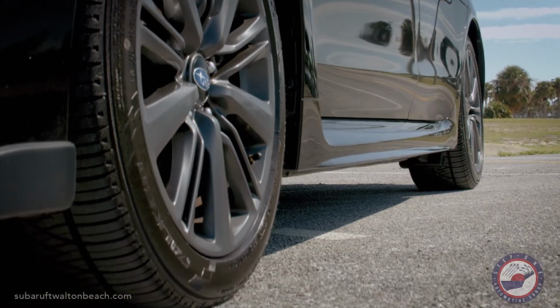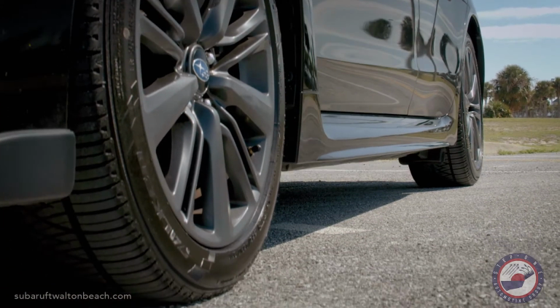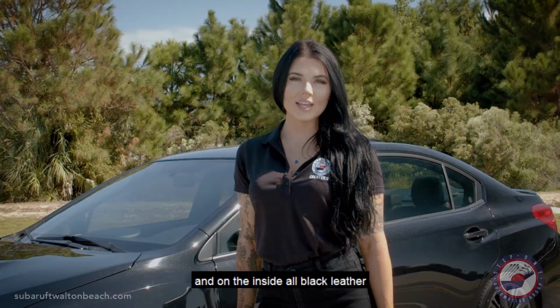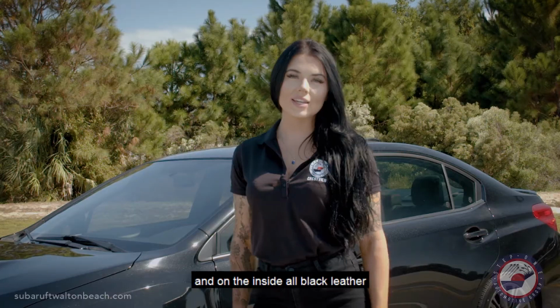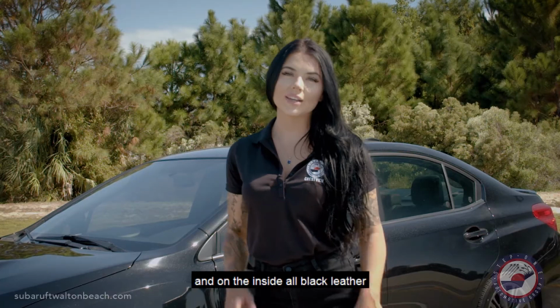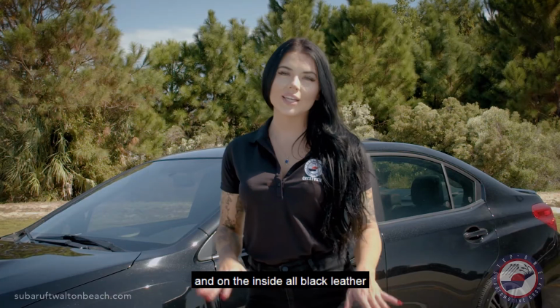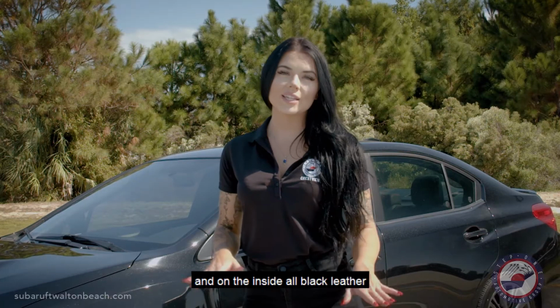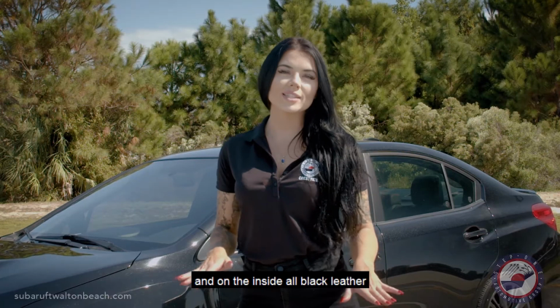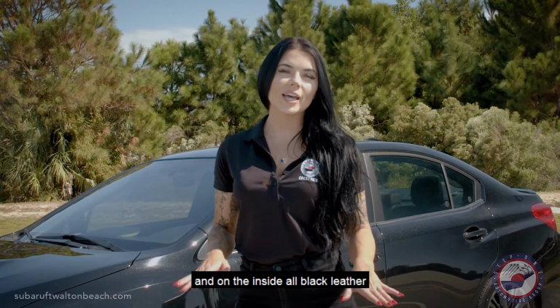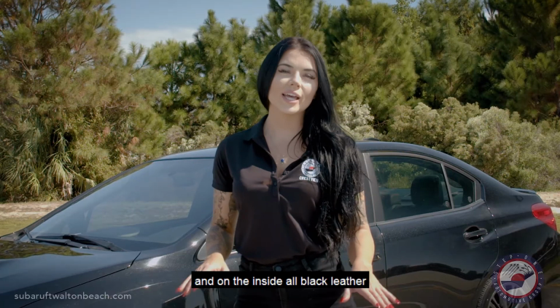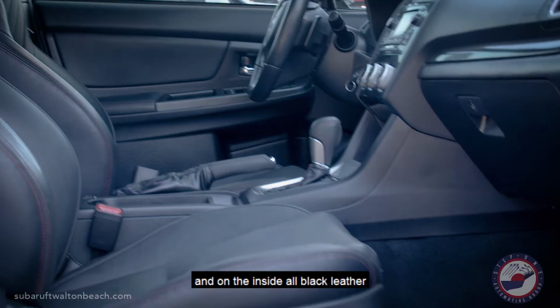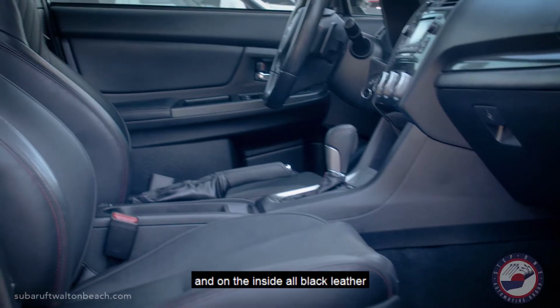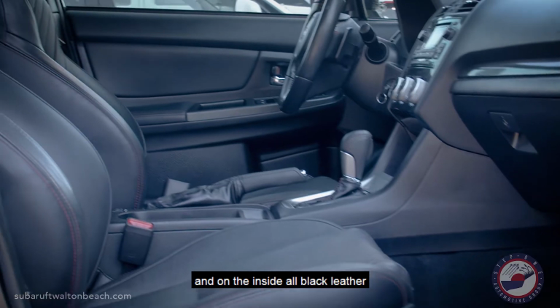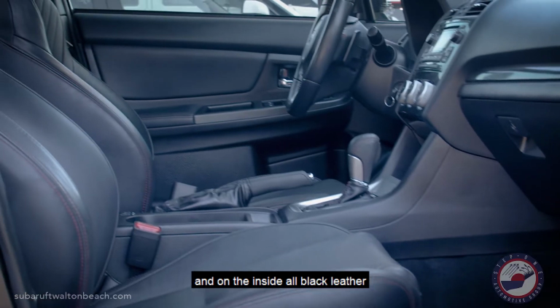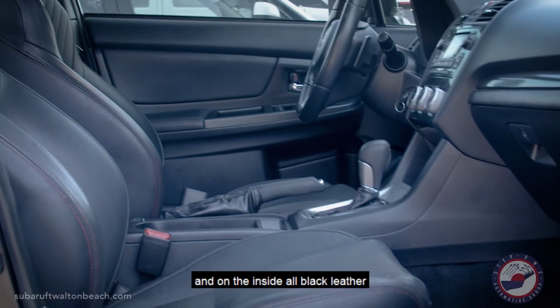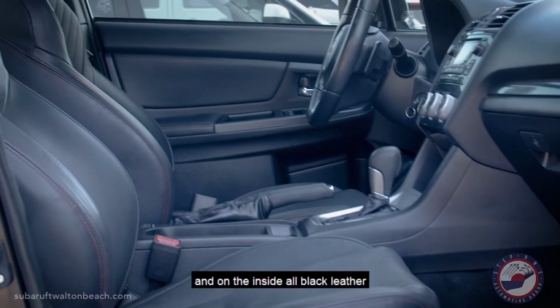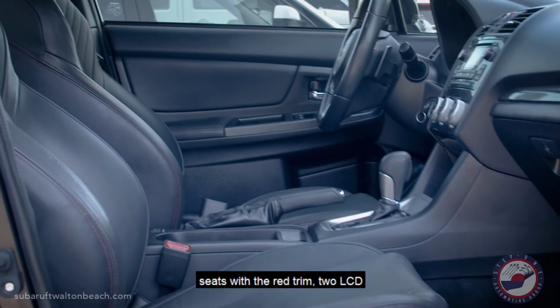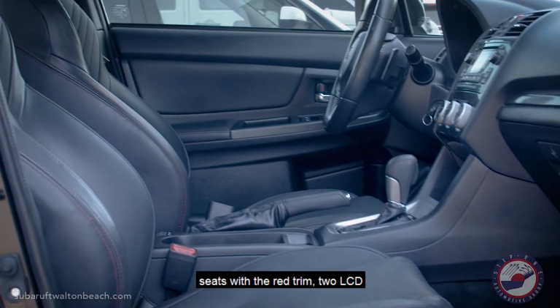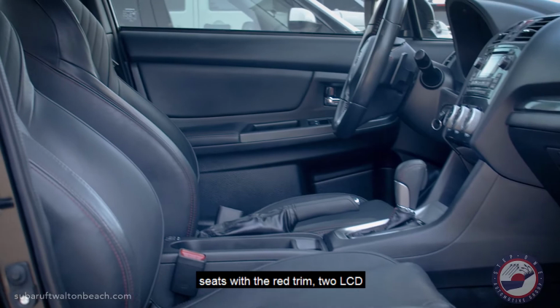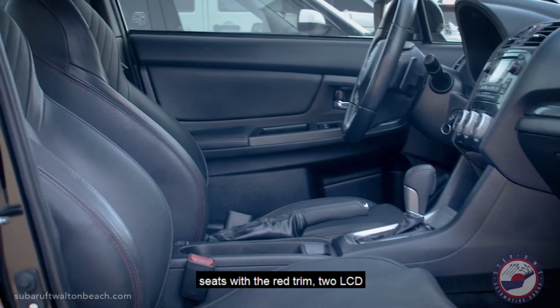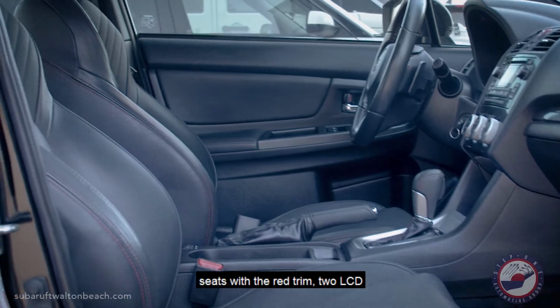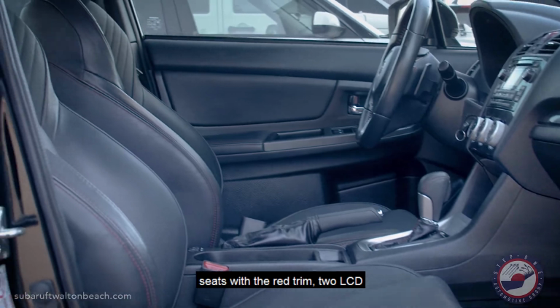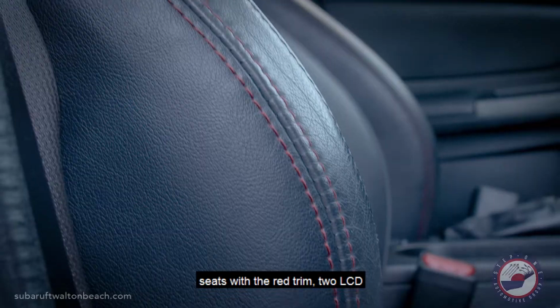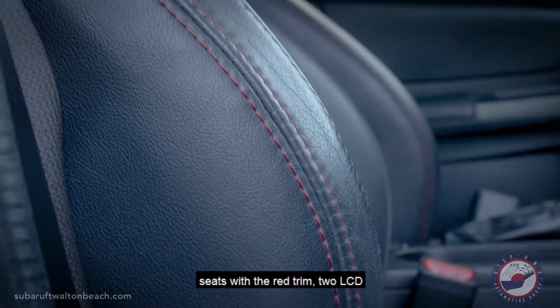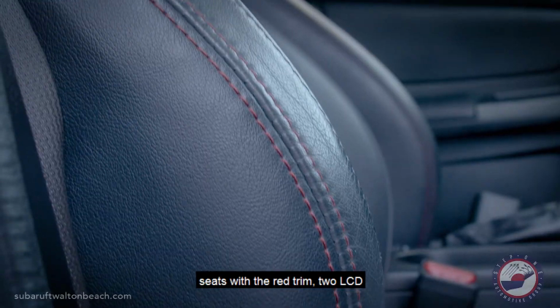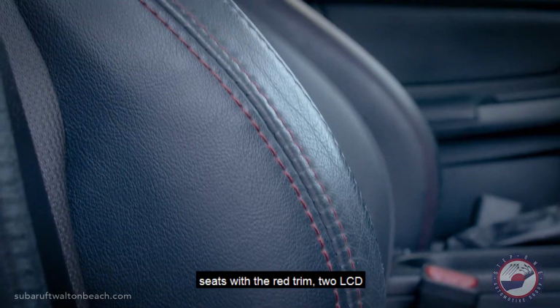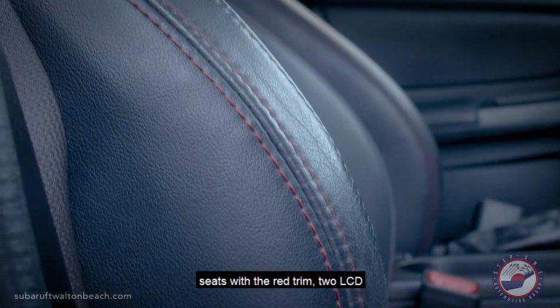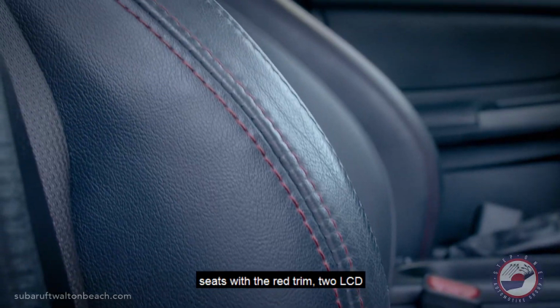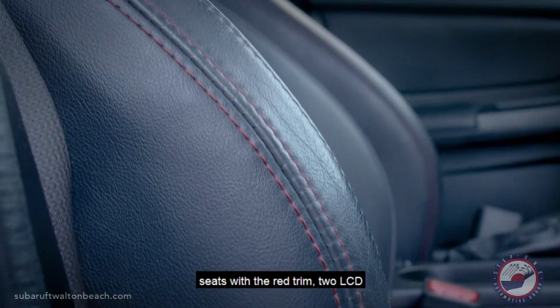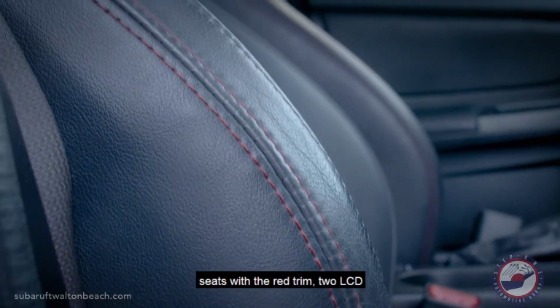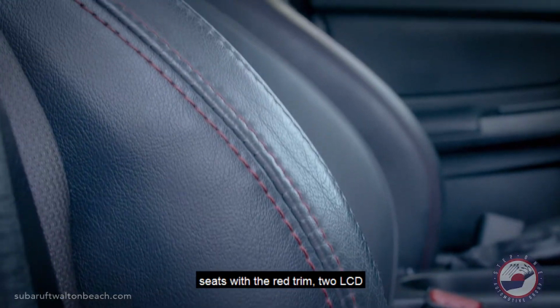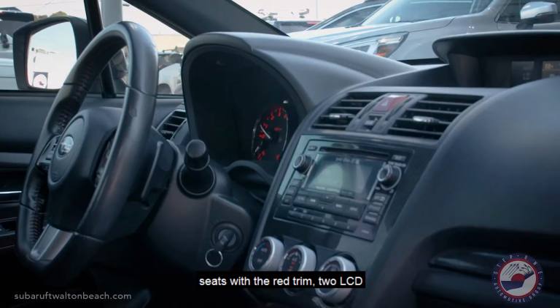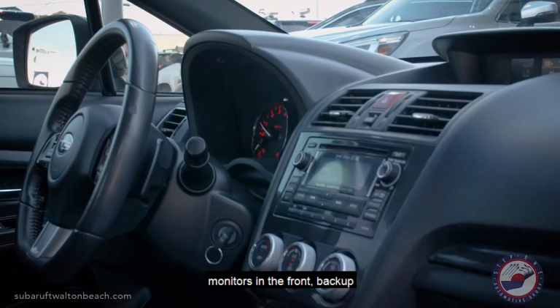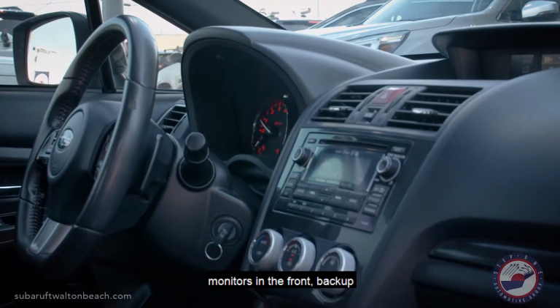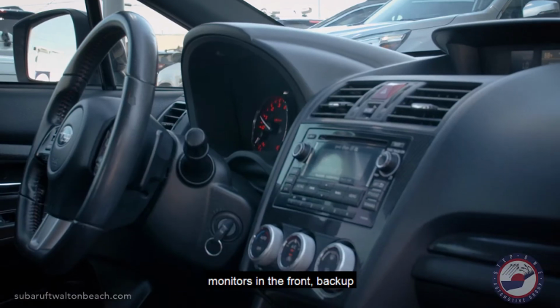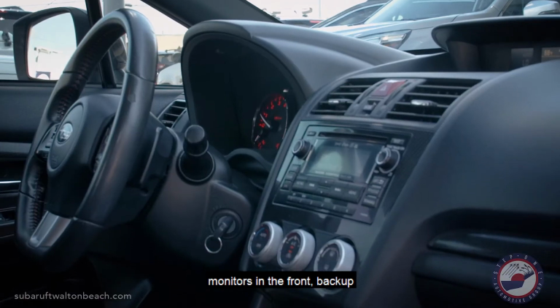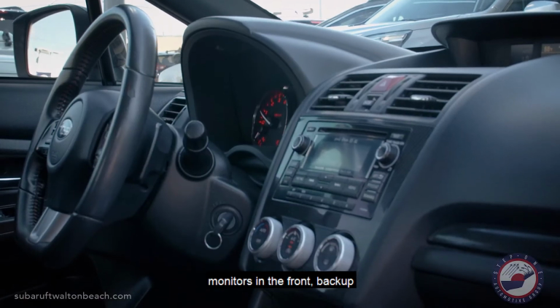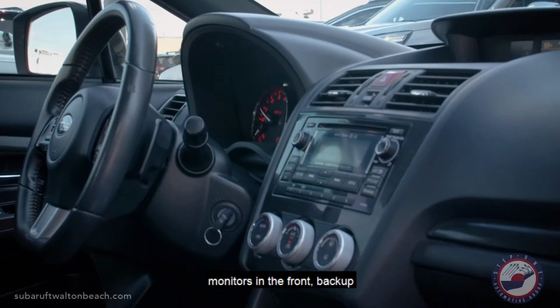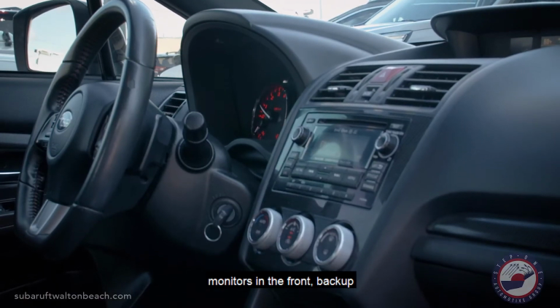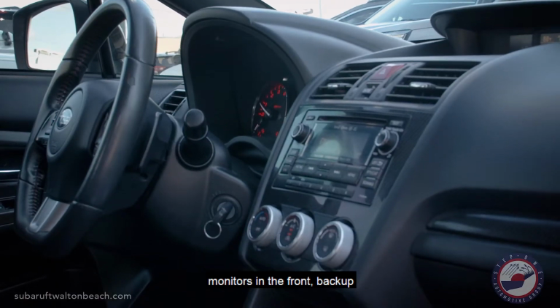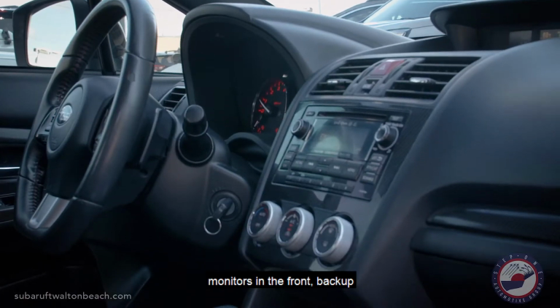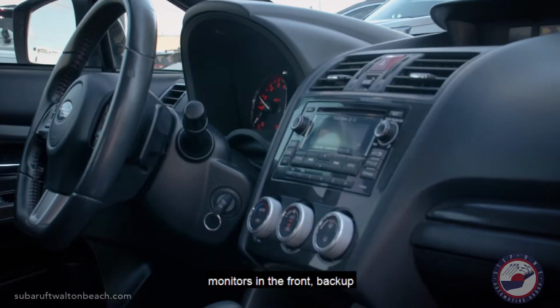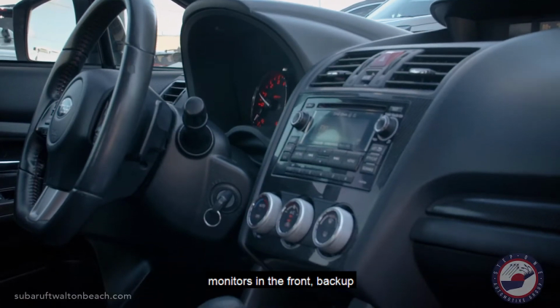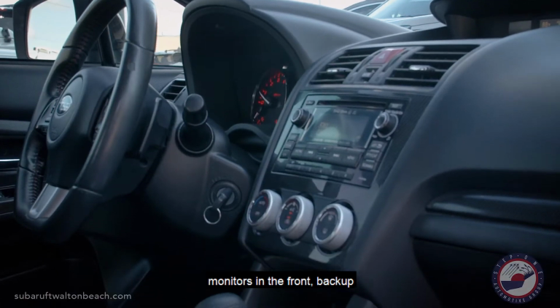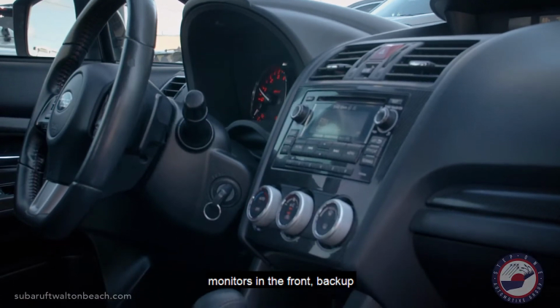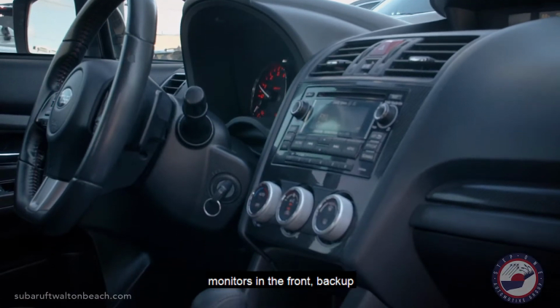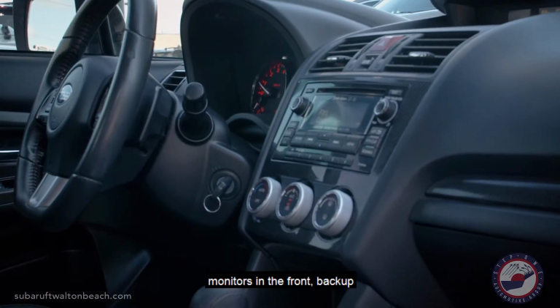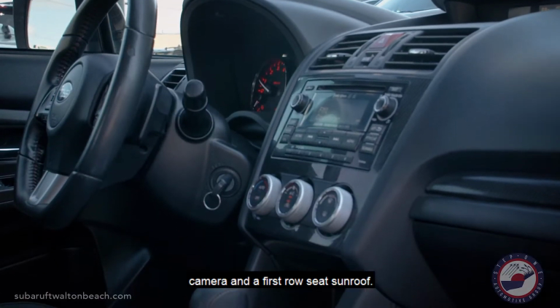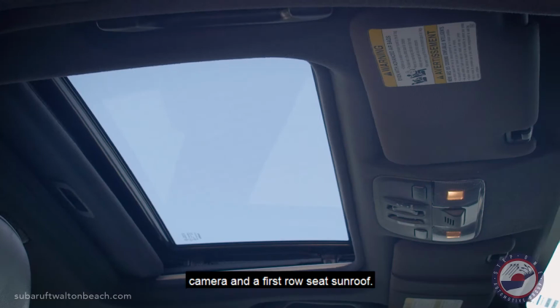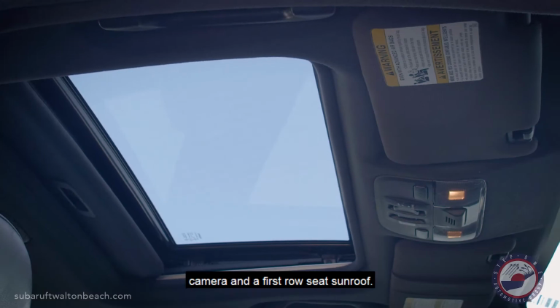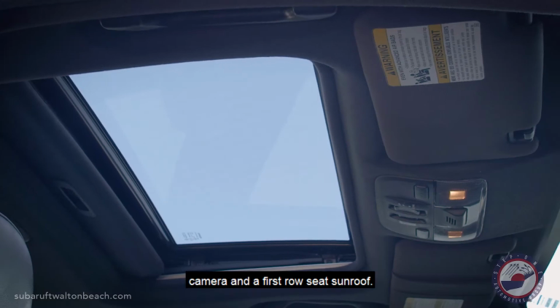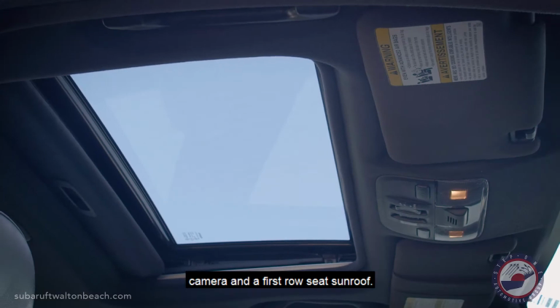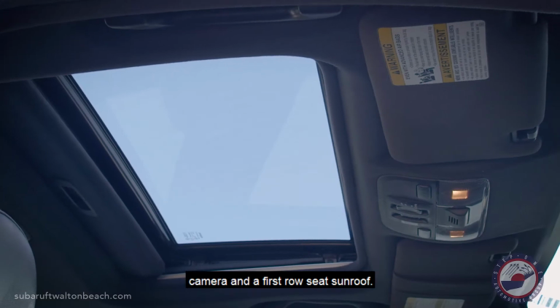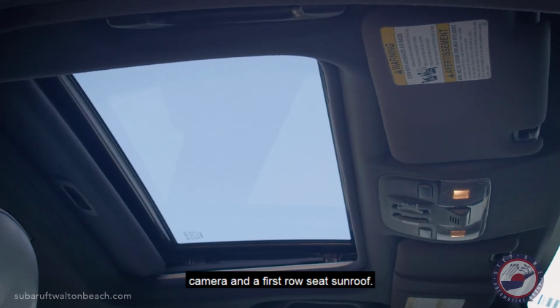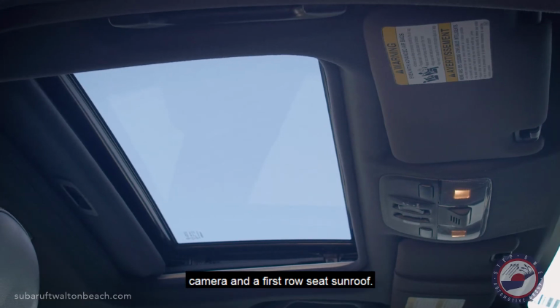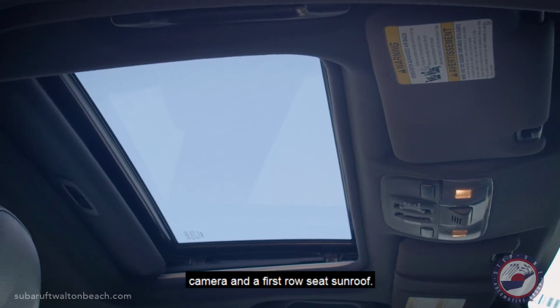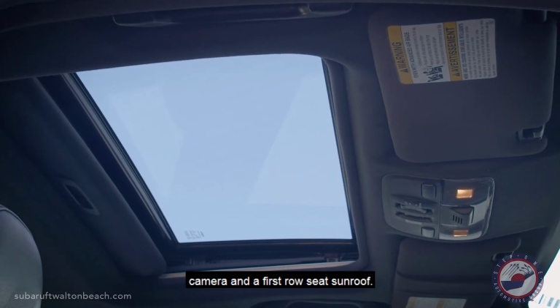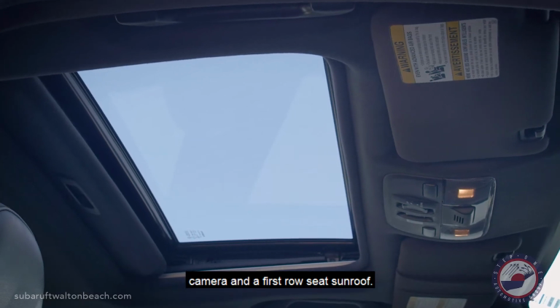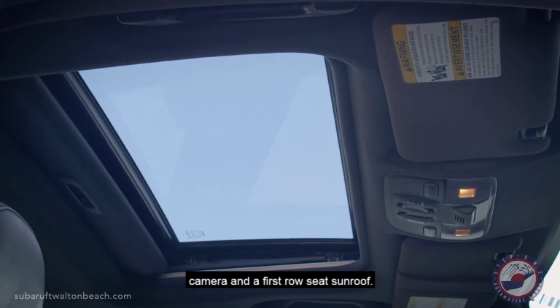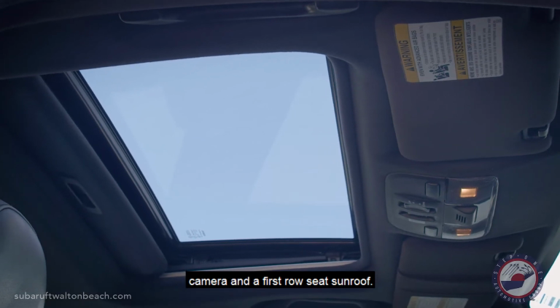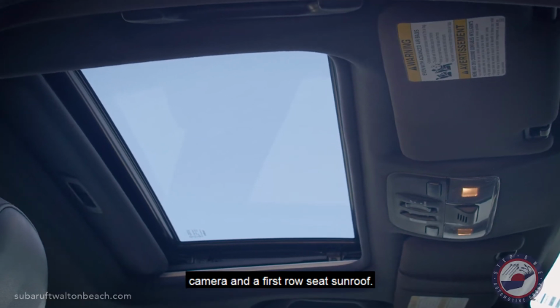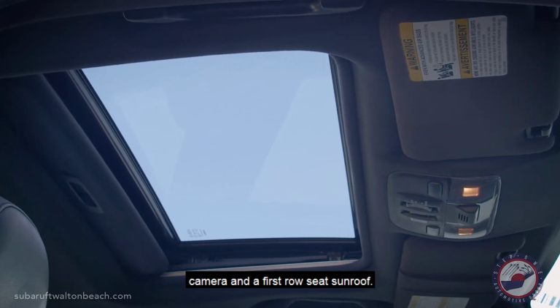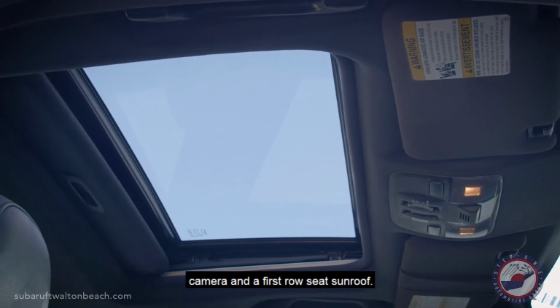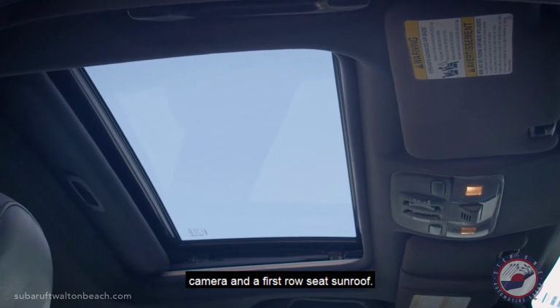And on the inside, all black leather seats with a red trim, two LCD monitors in the front, backup camera, and a first-row seat sunroof.